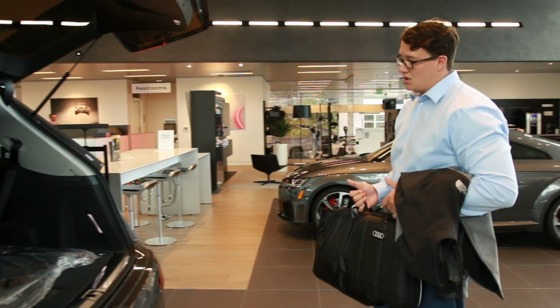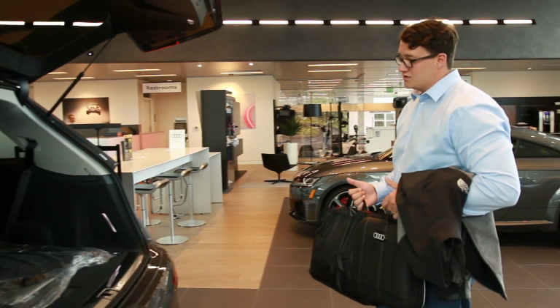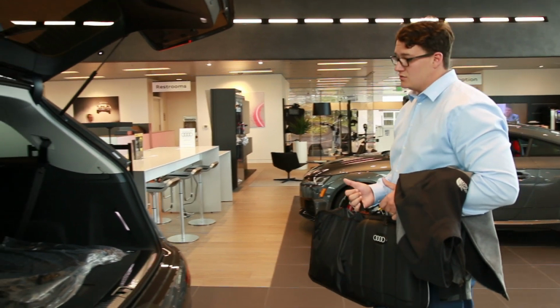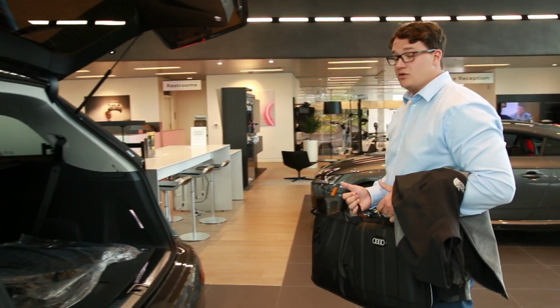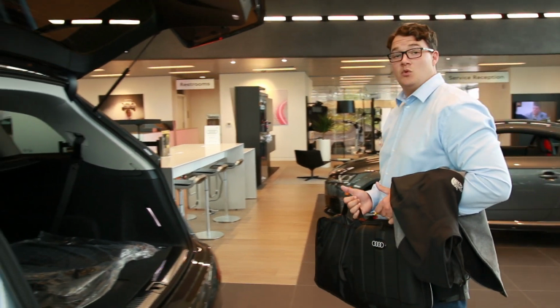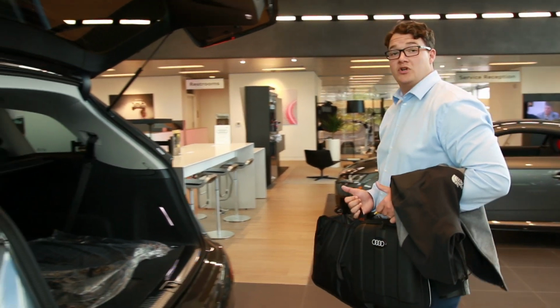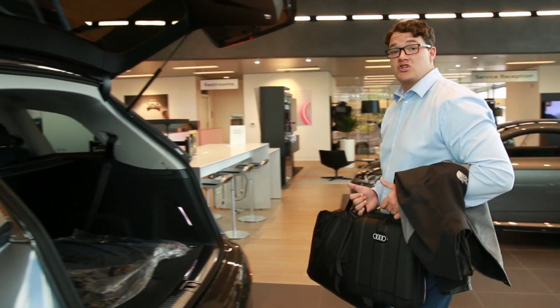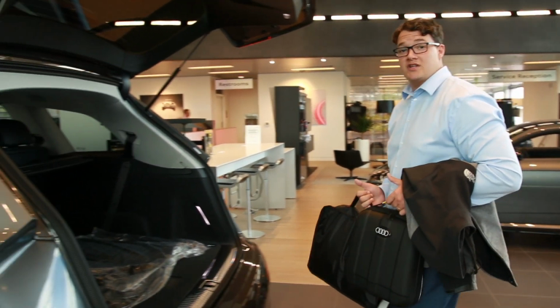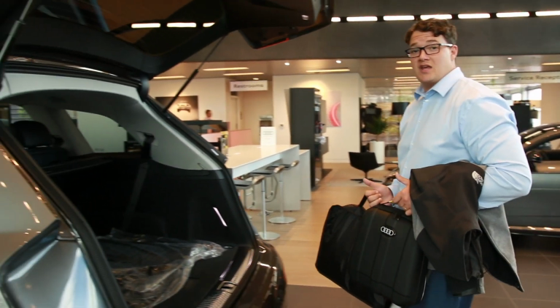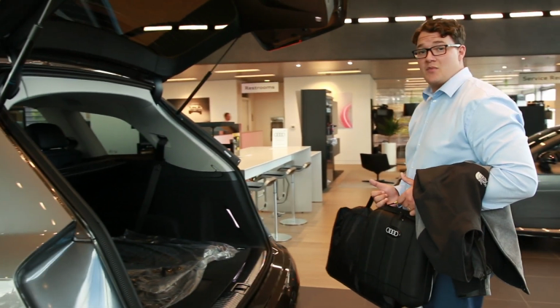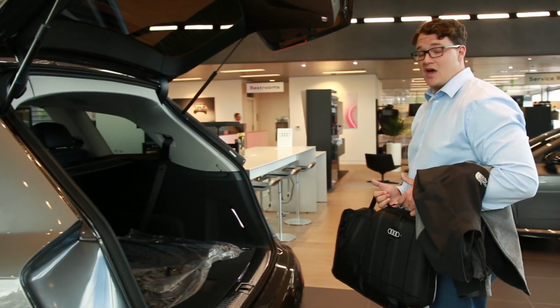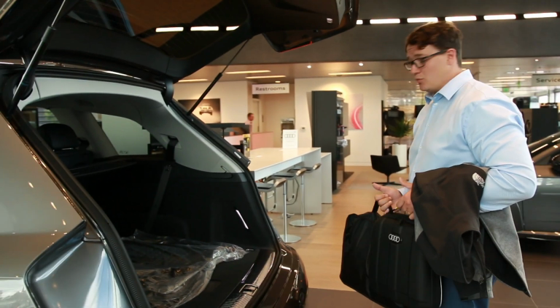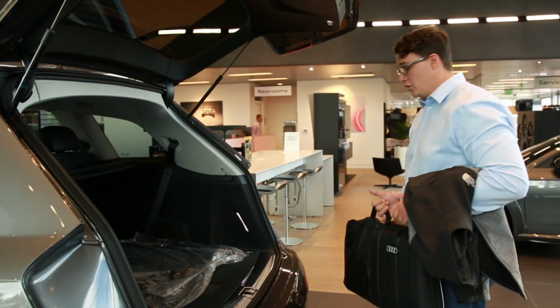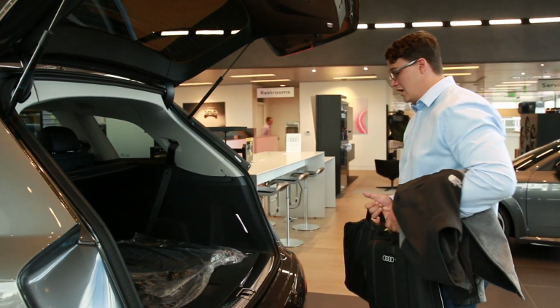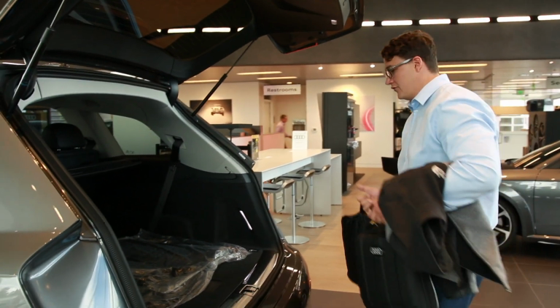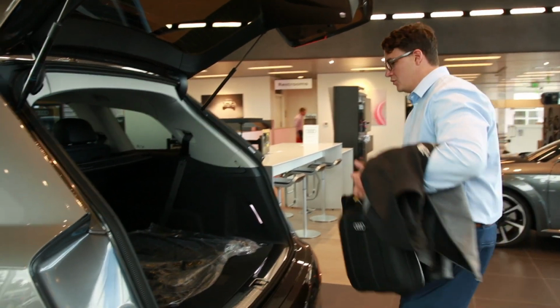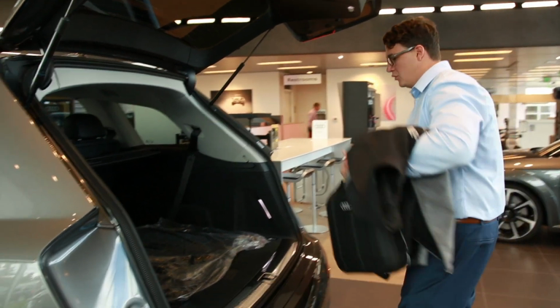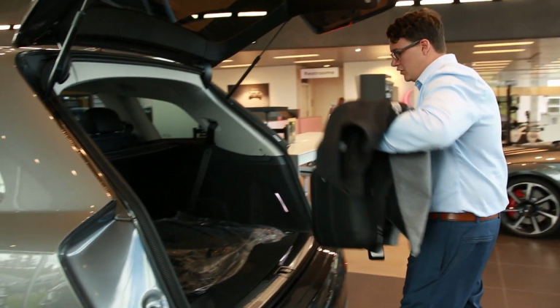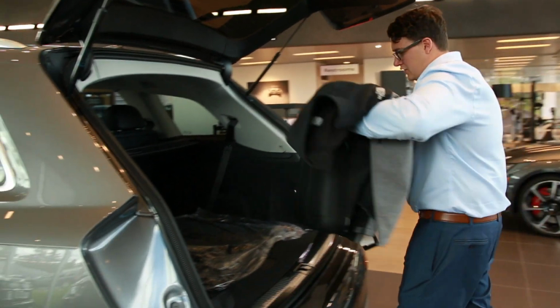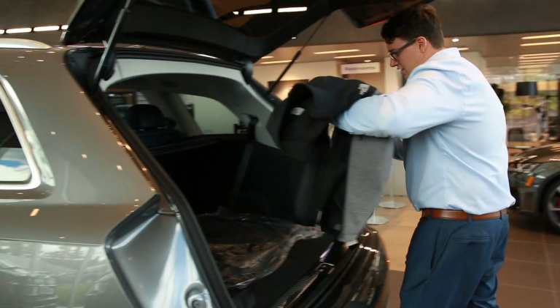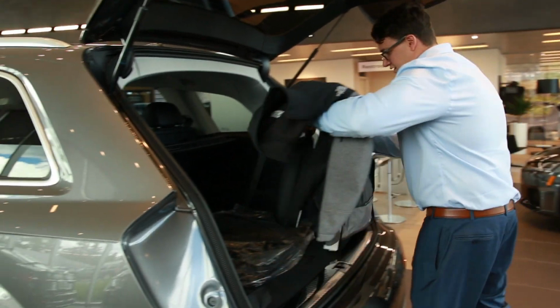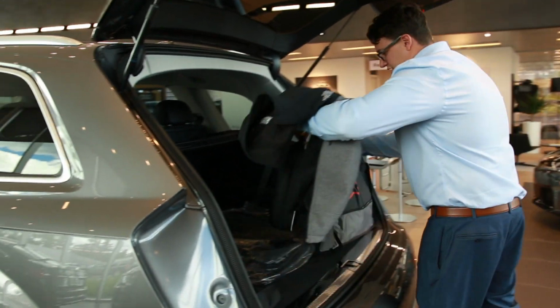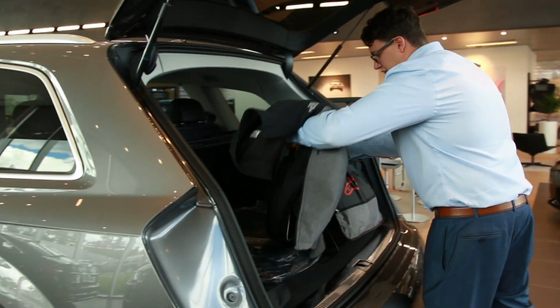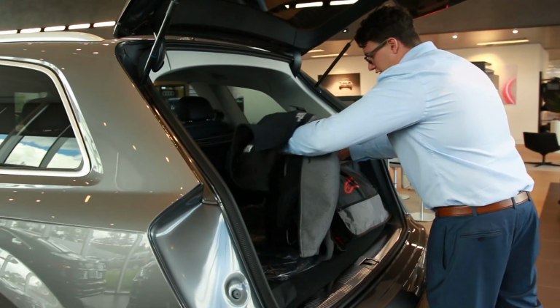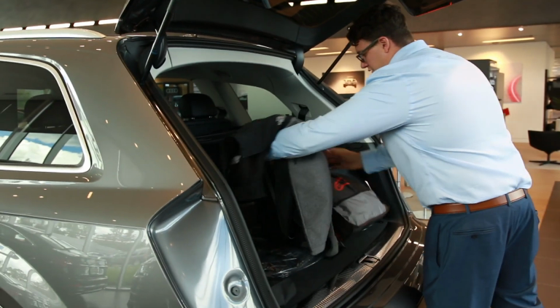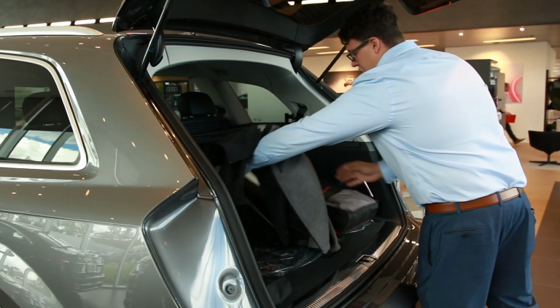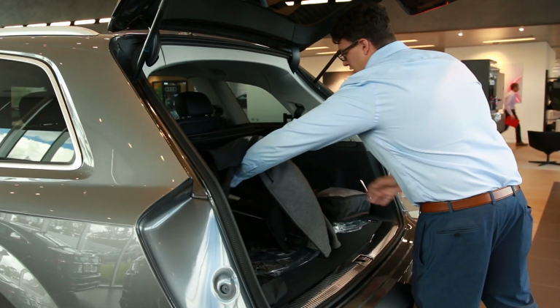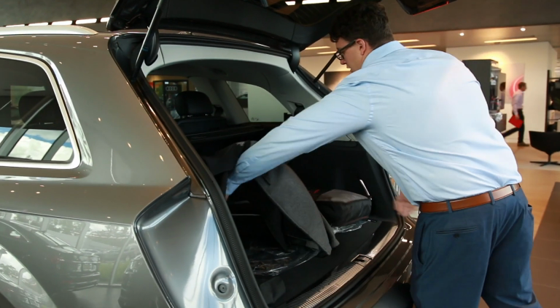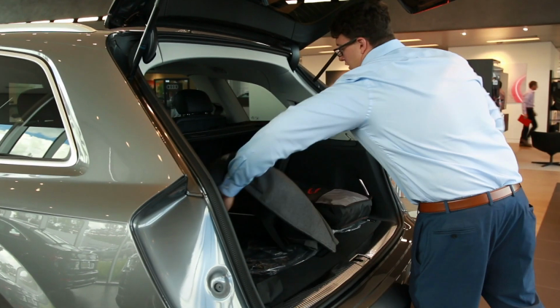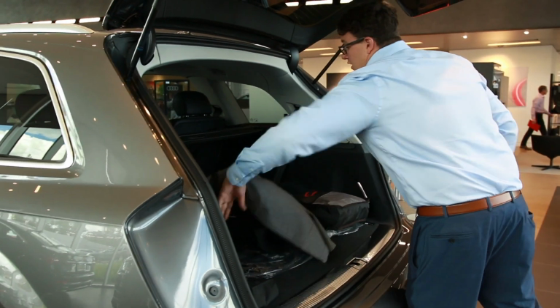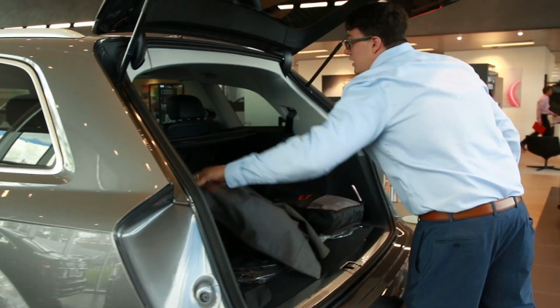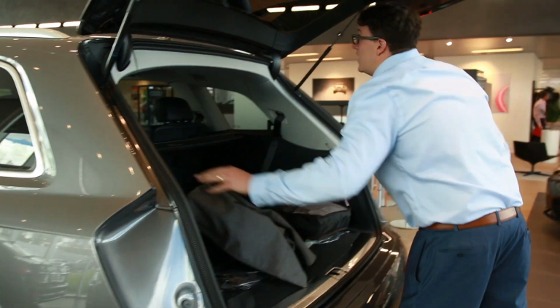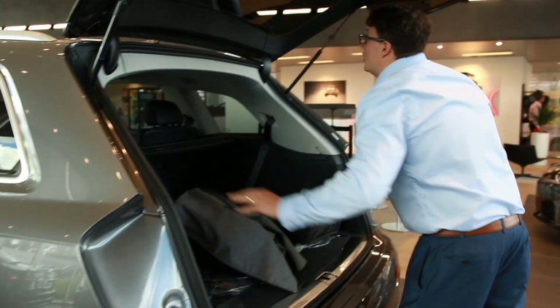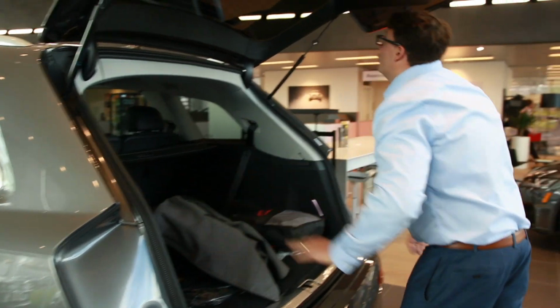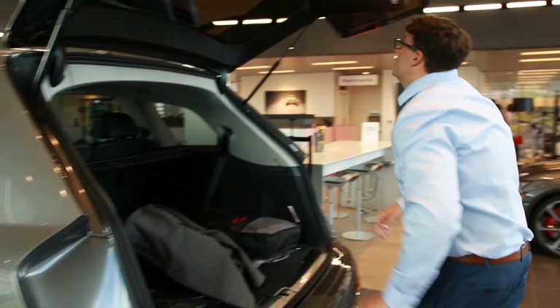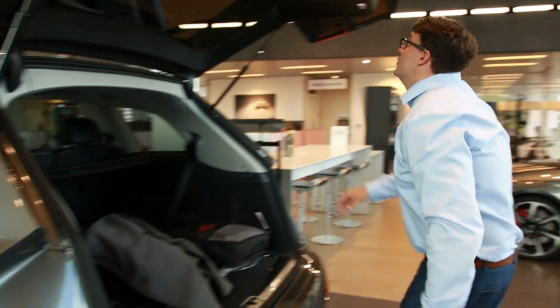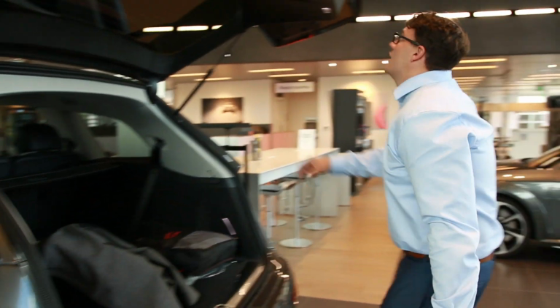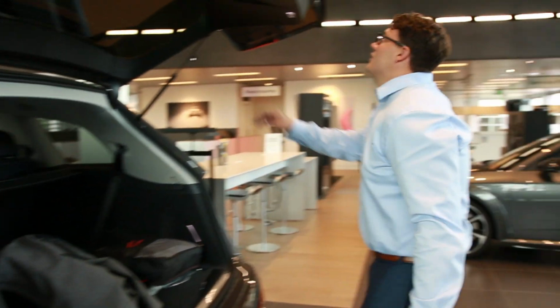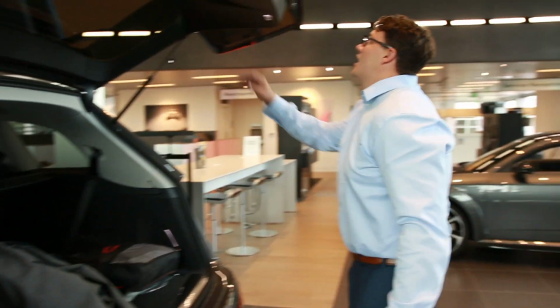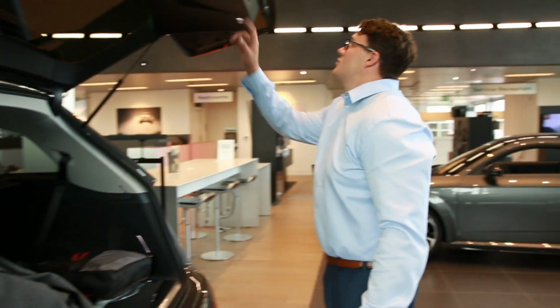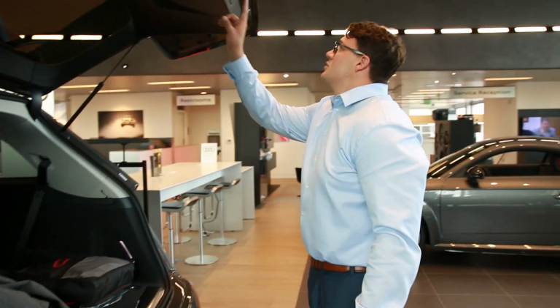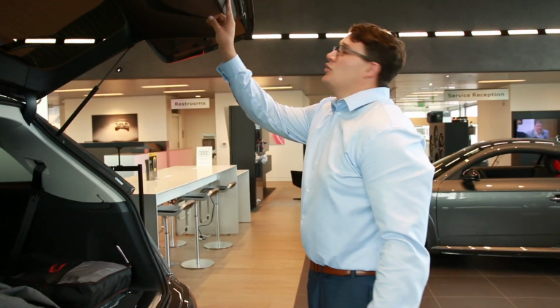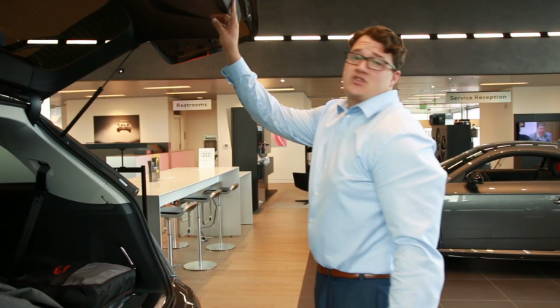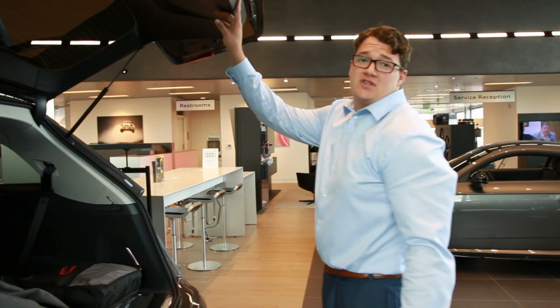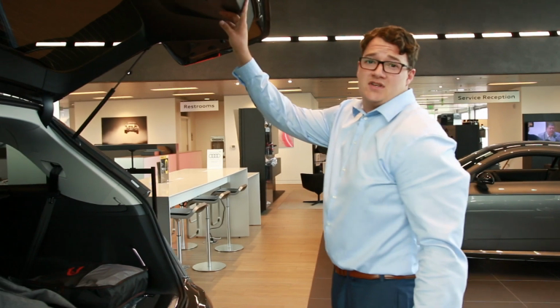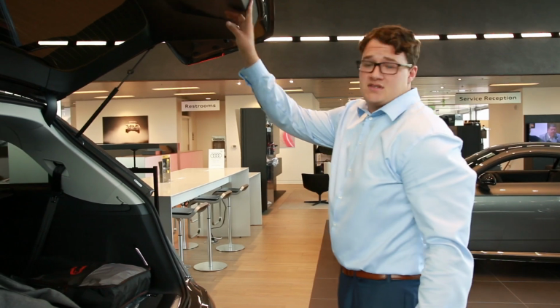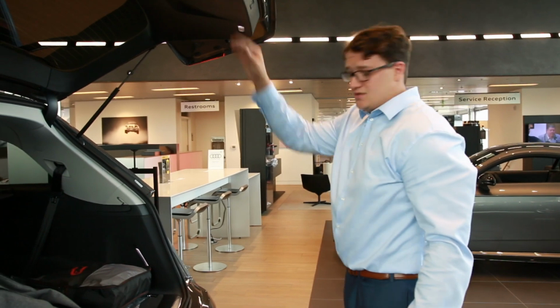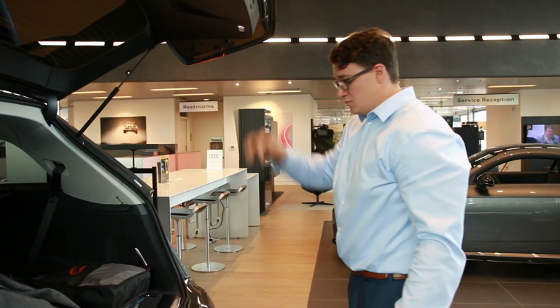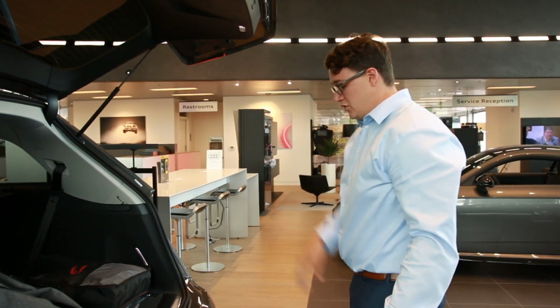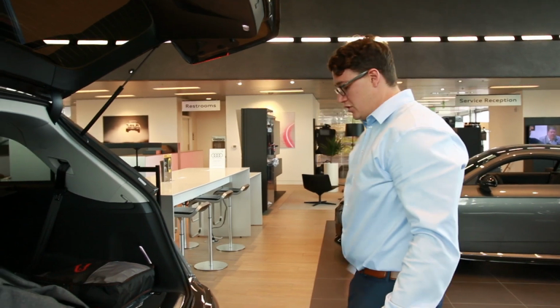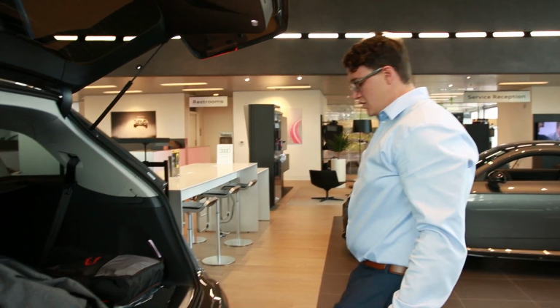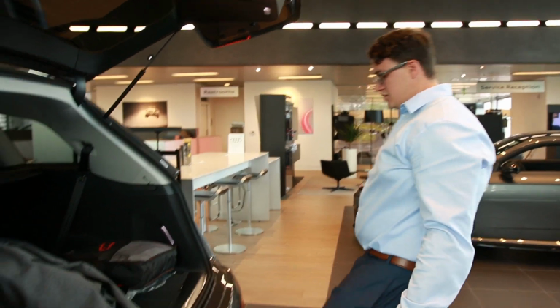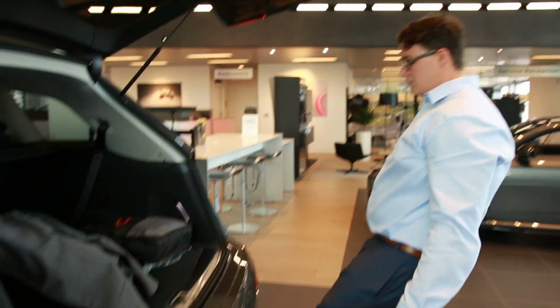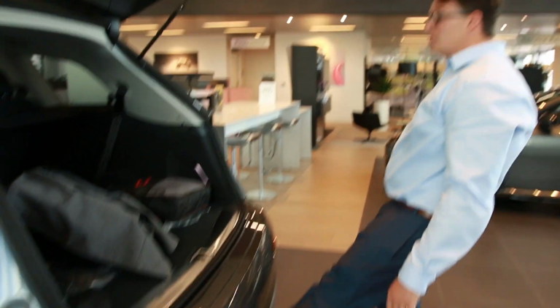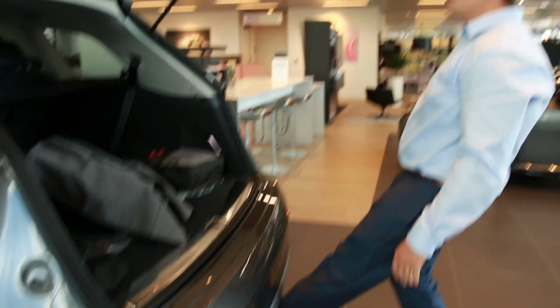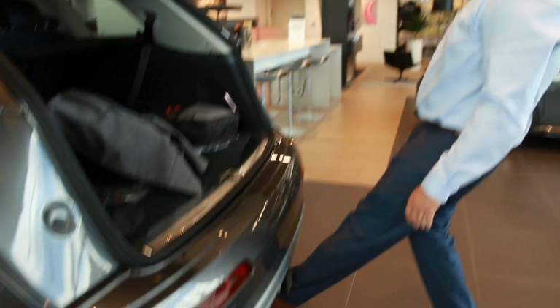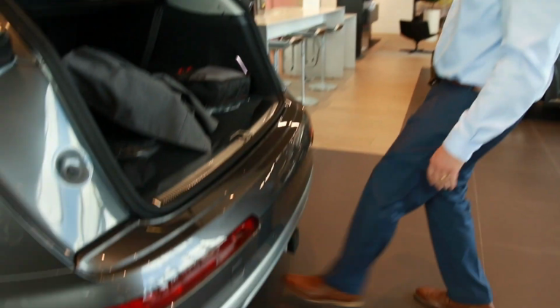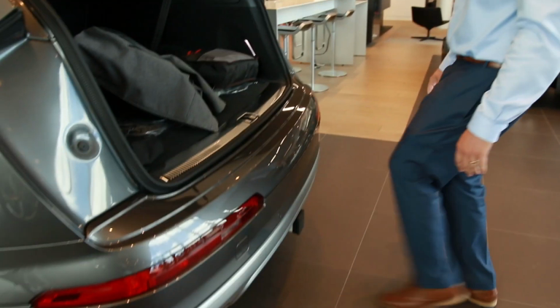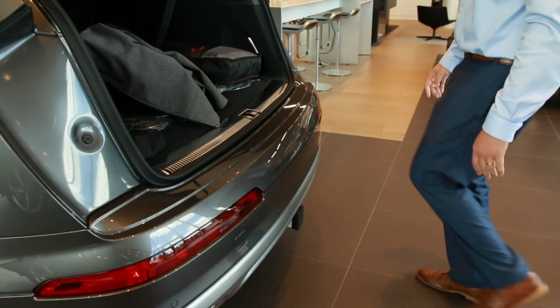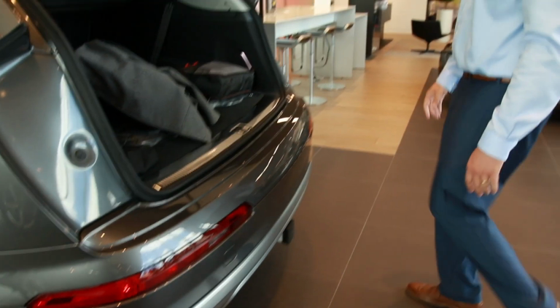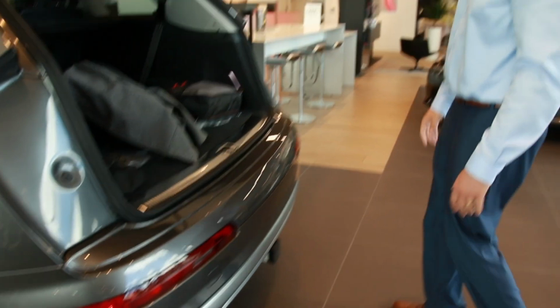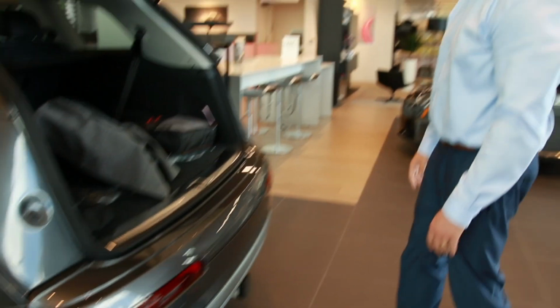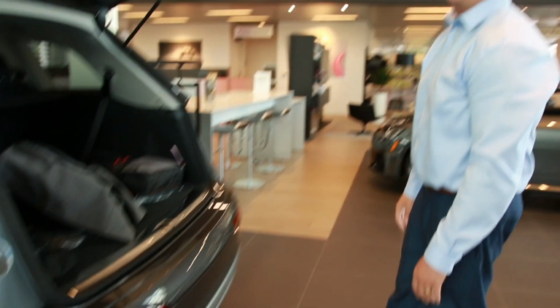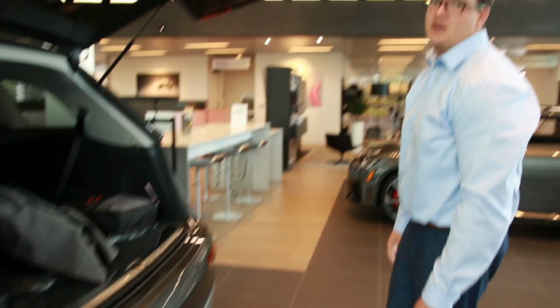Also, you want to shut that trunk after you put your things in there. Not only do you have the option to push this button, you can also put your foot back under.